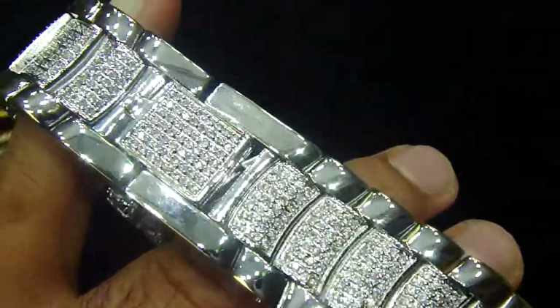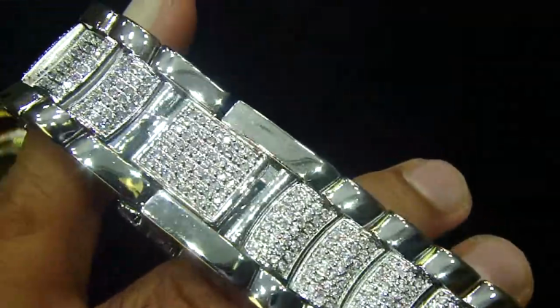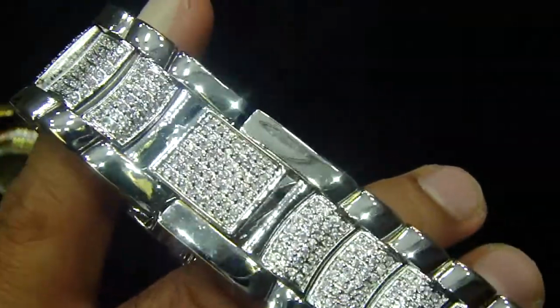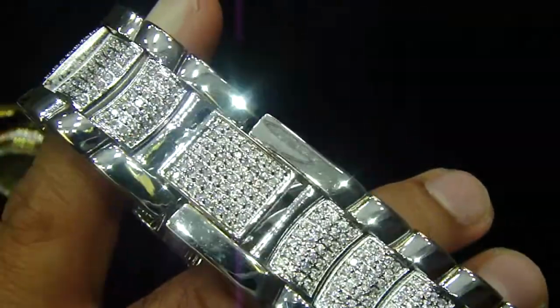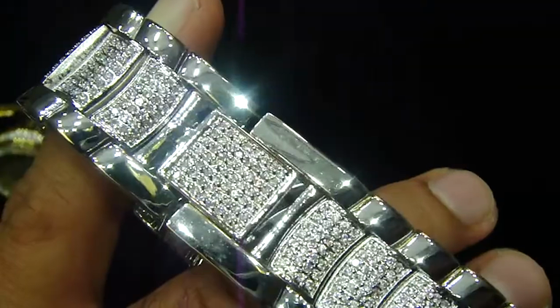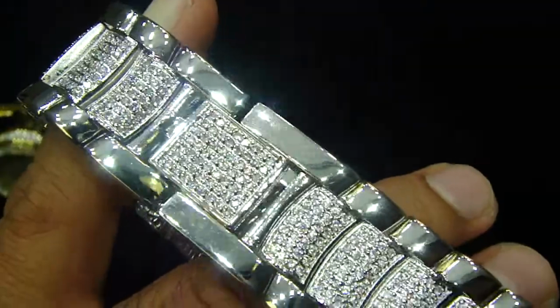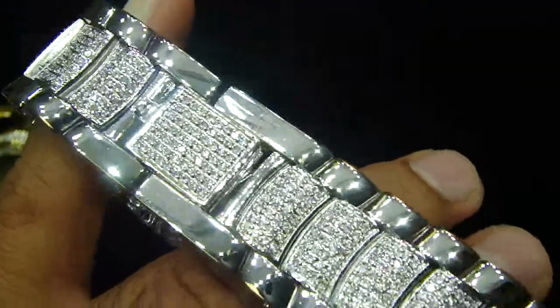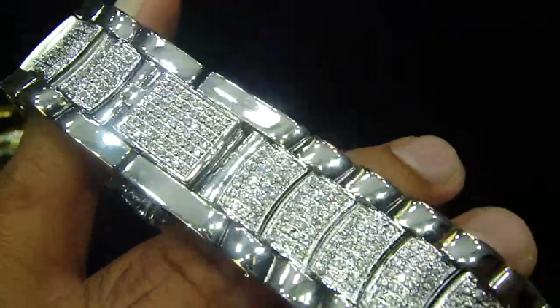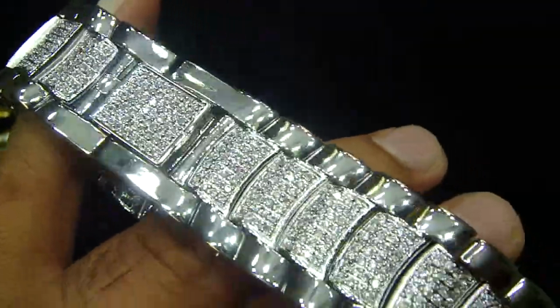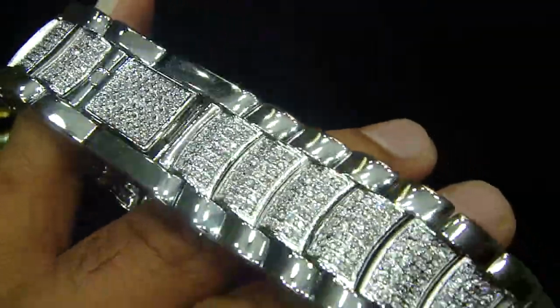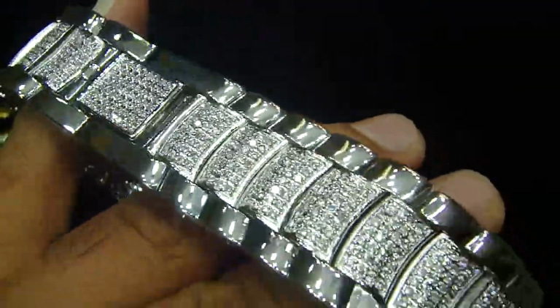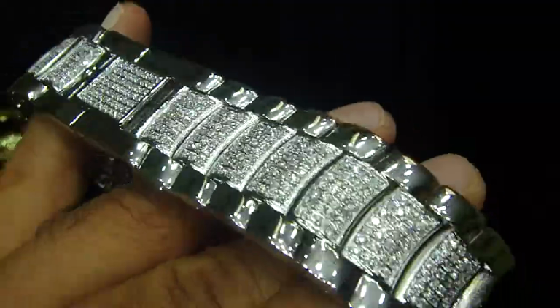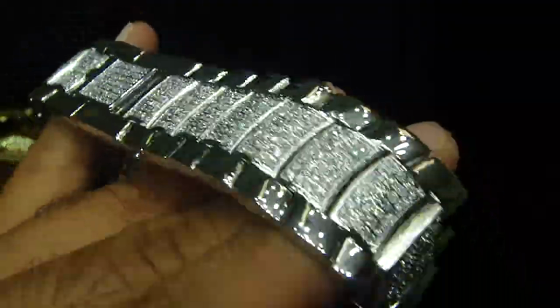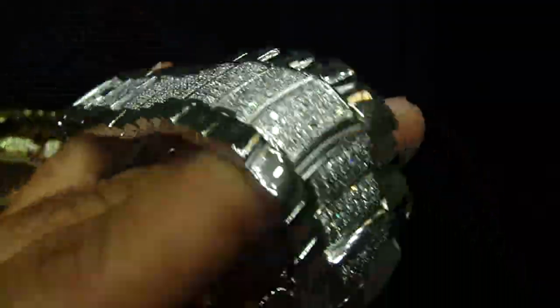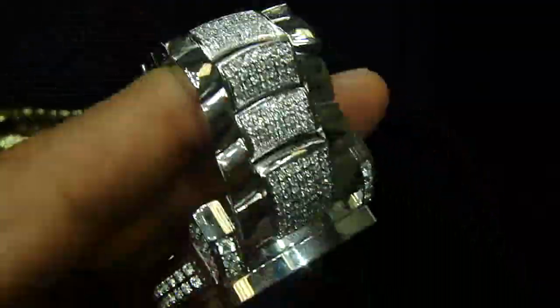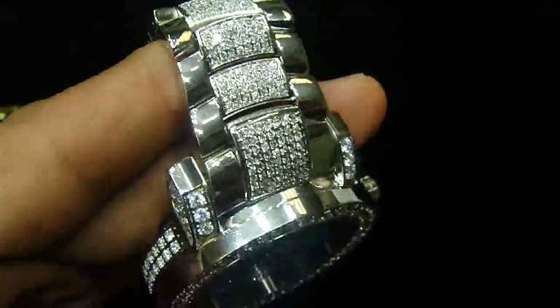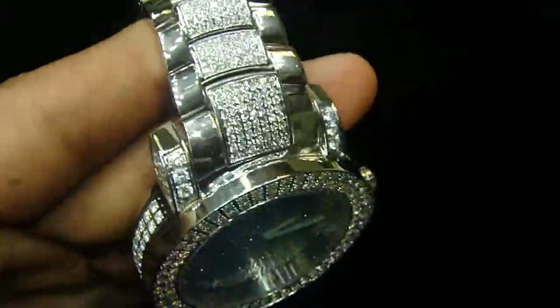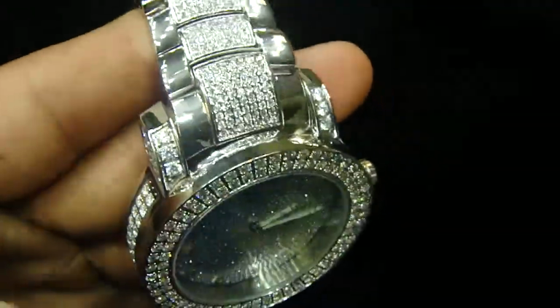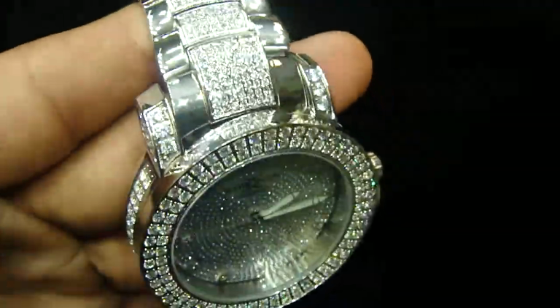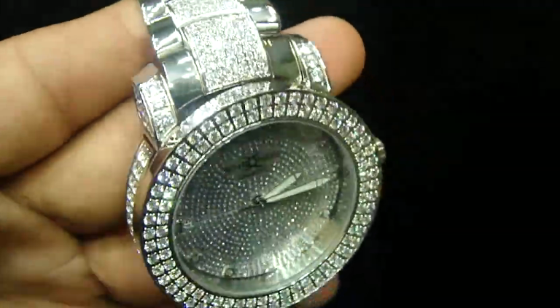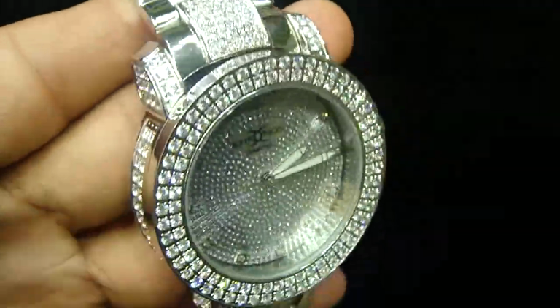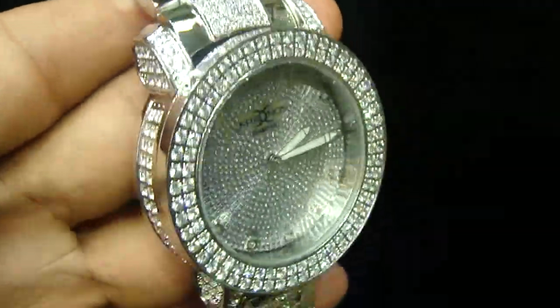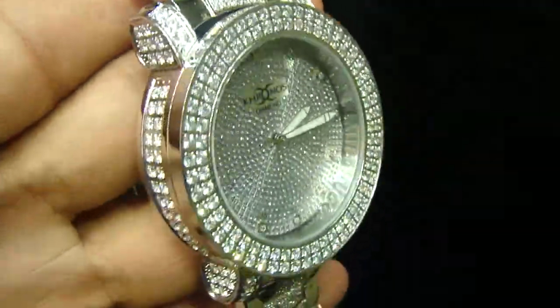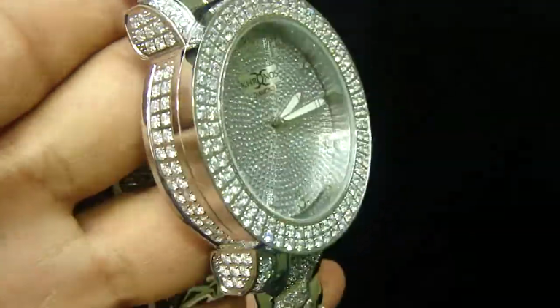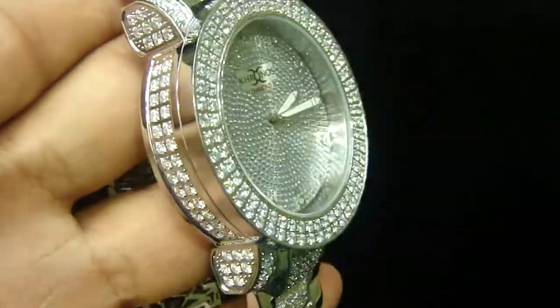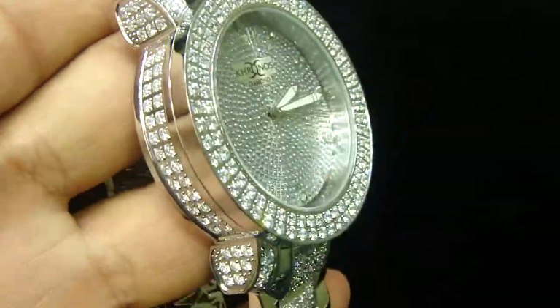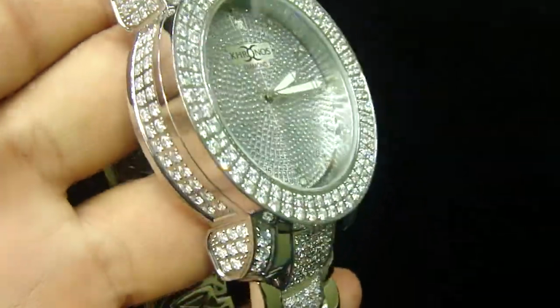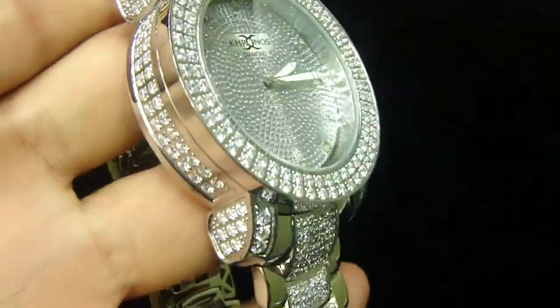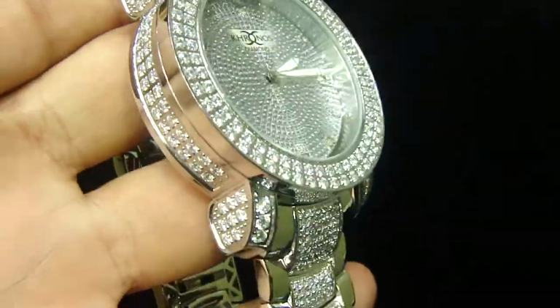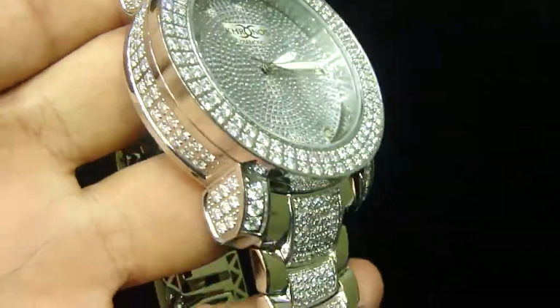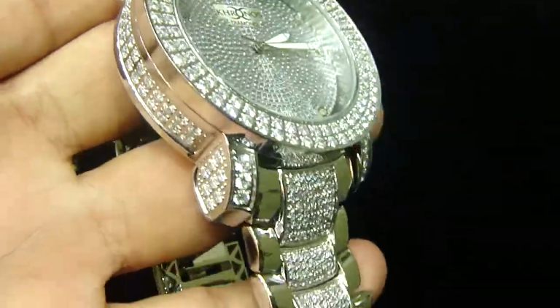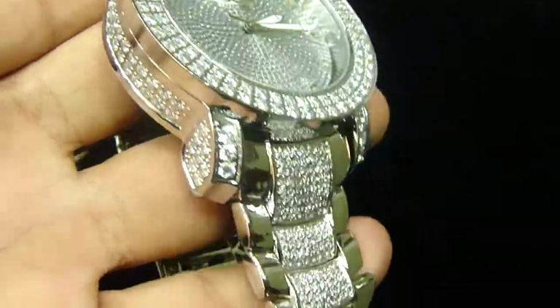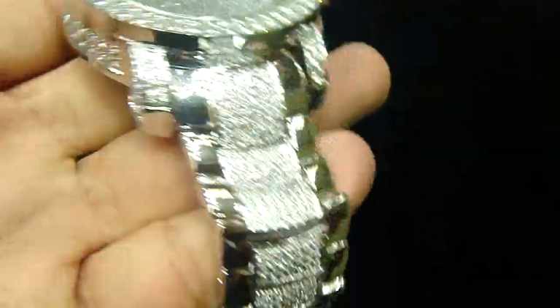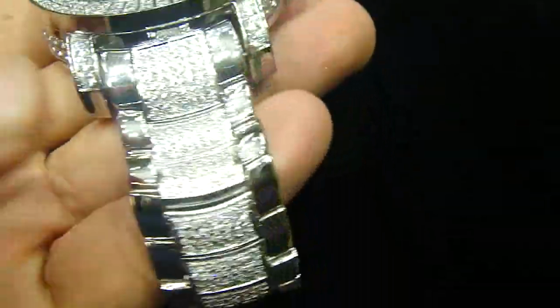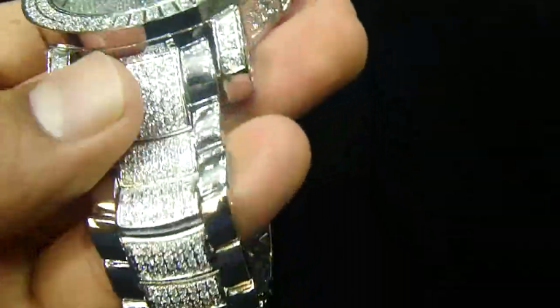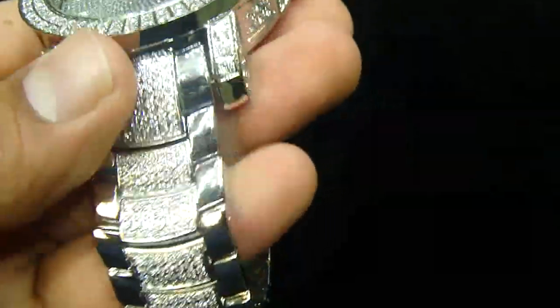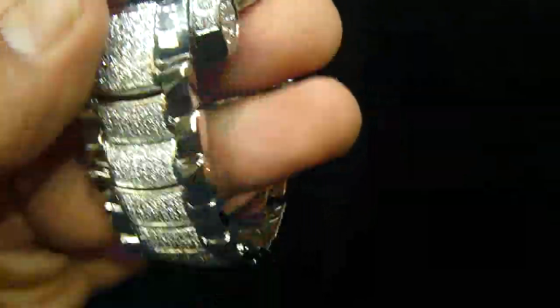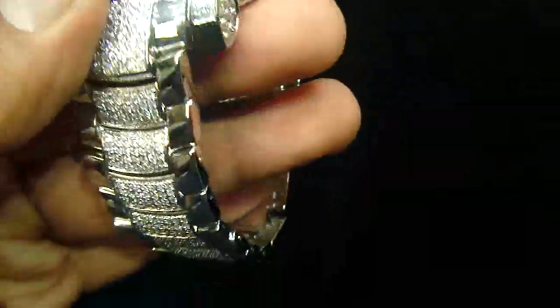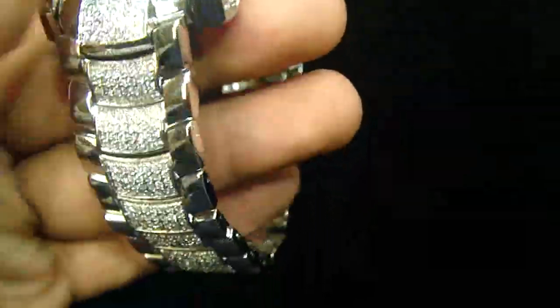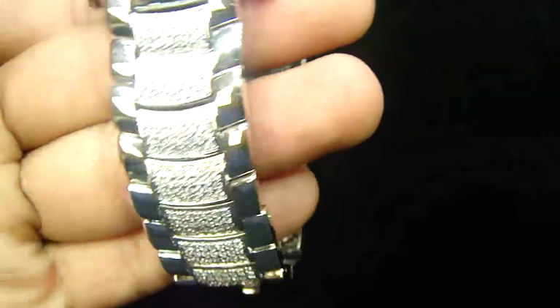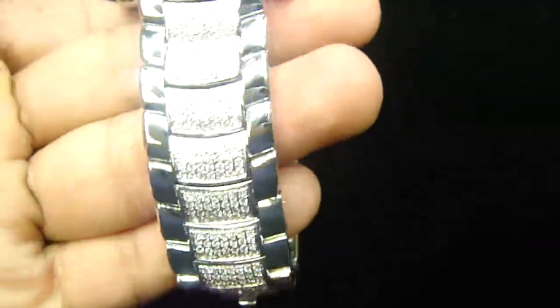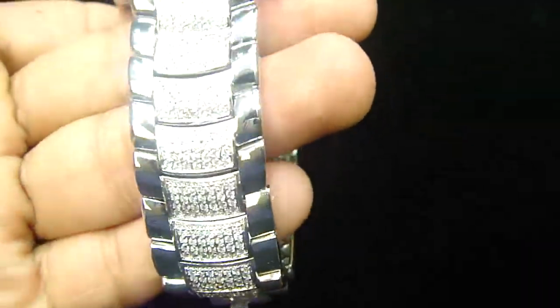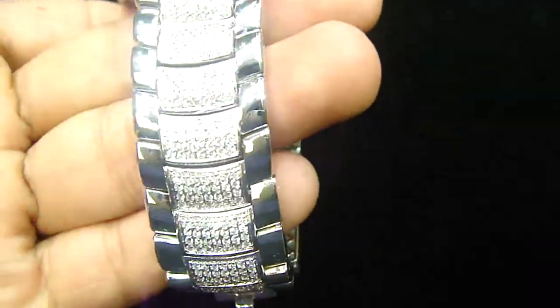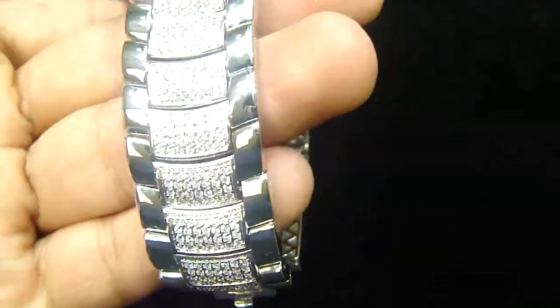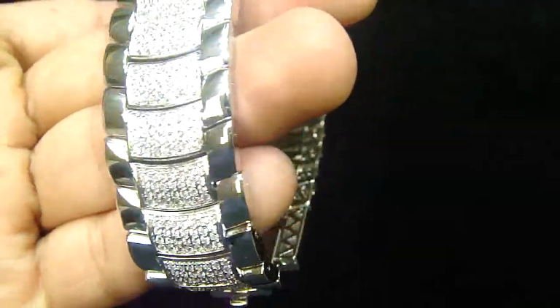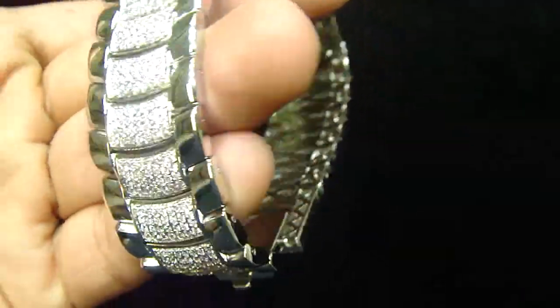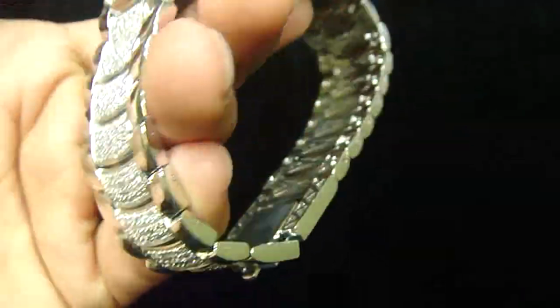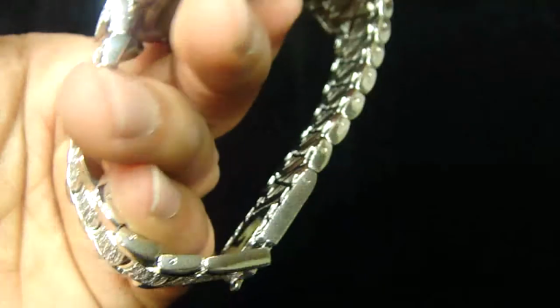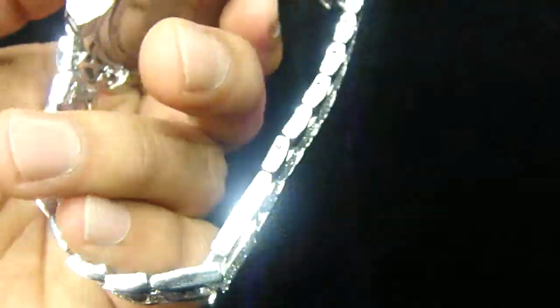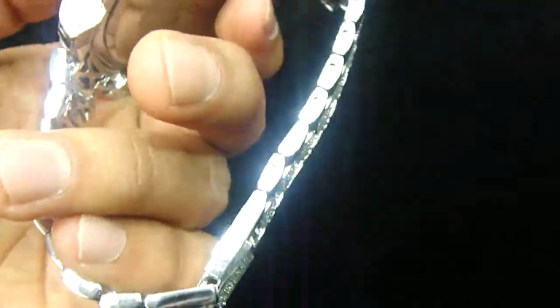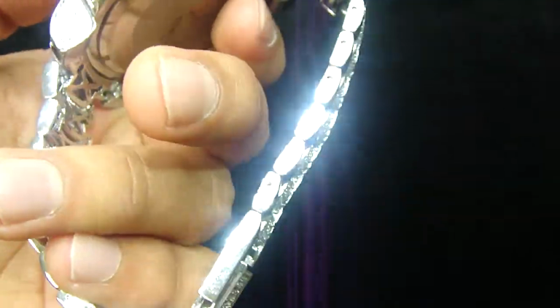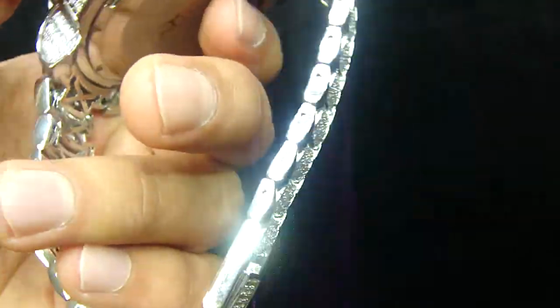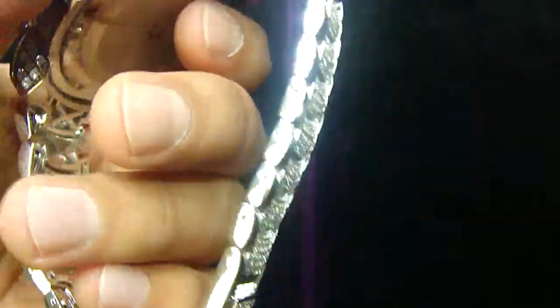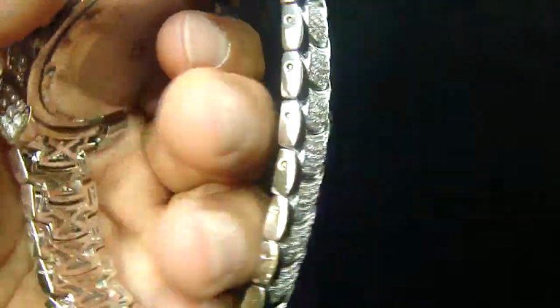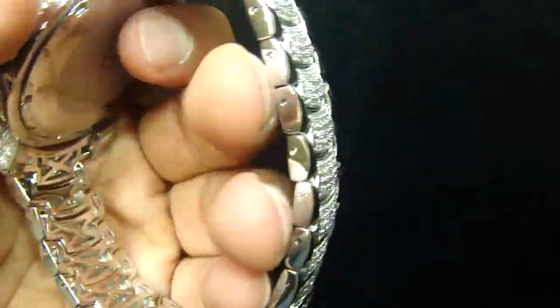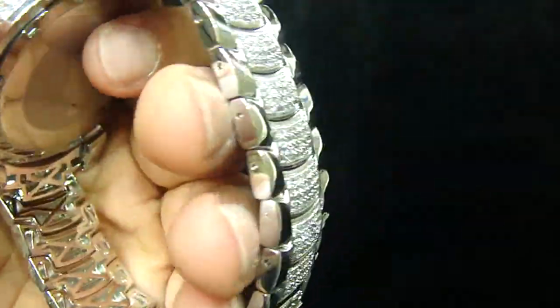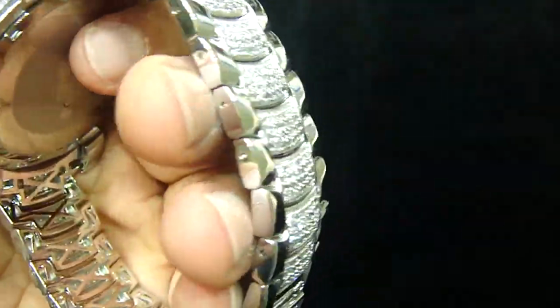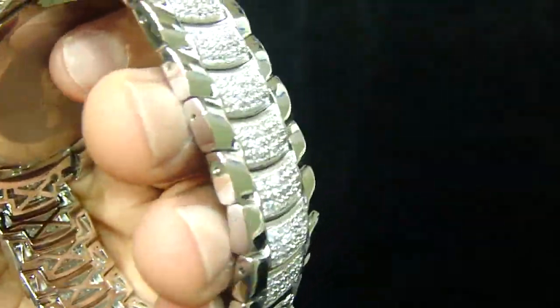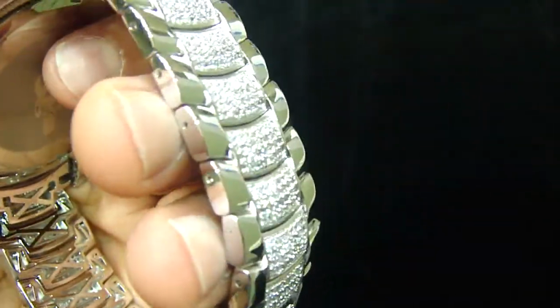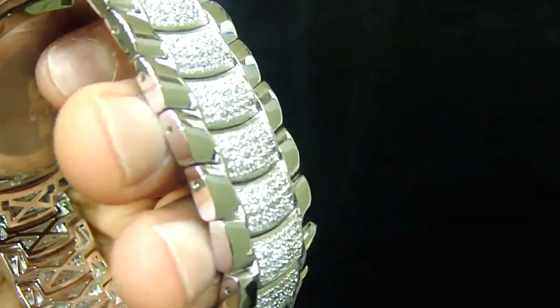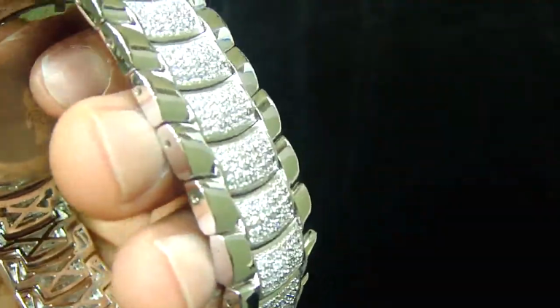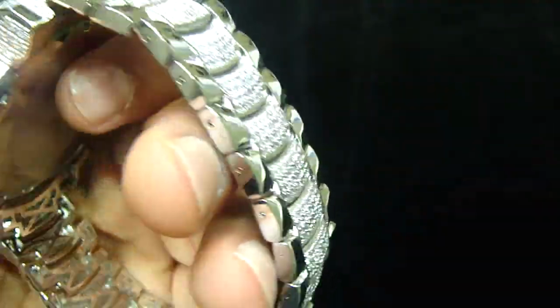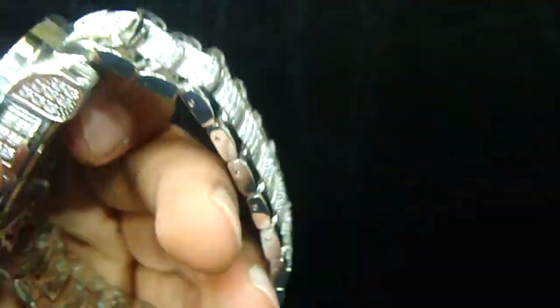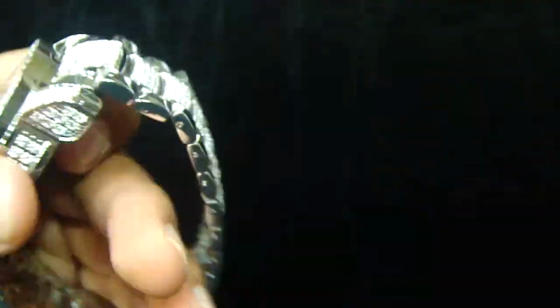All micro setting done. This watch is on special — won't last long, we don't have too many in stock.